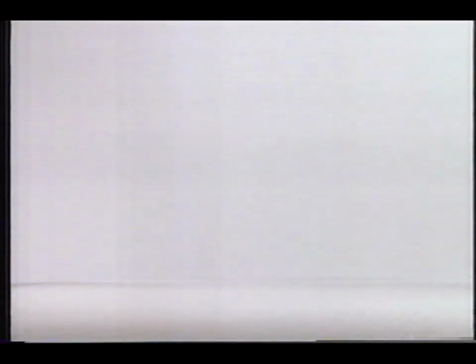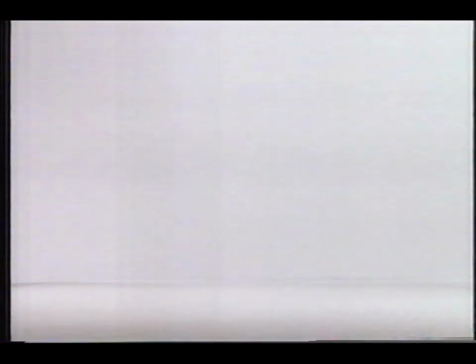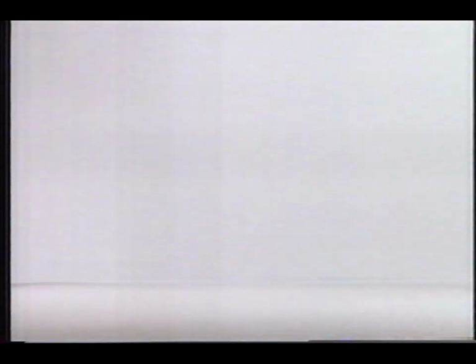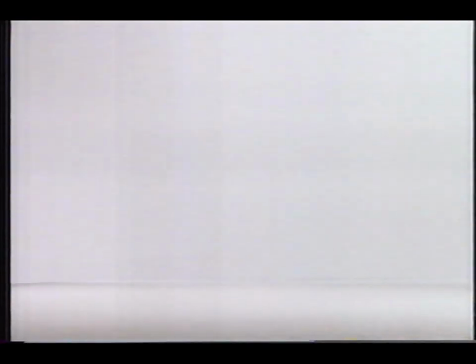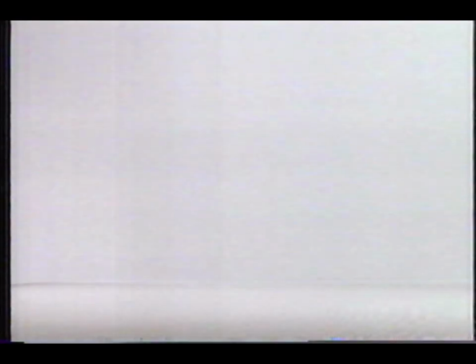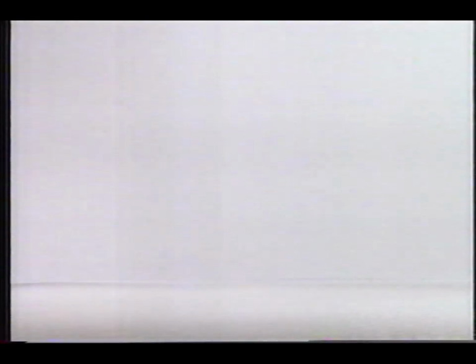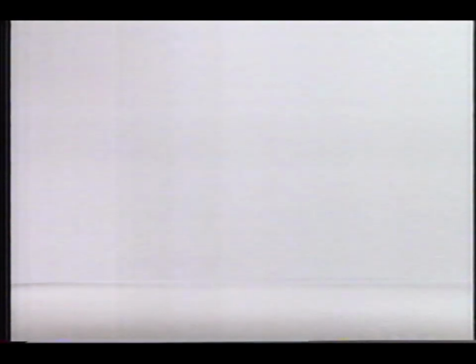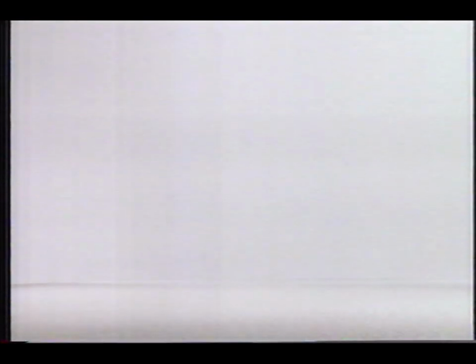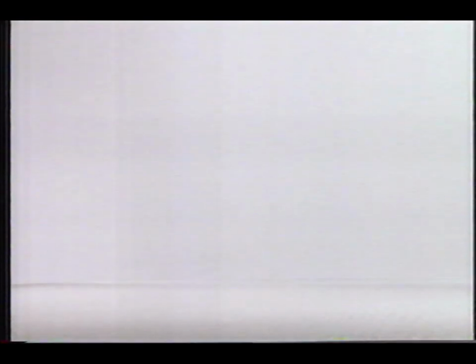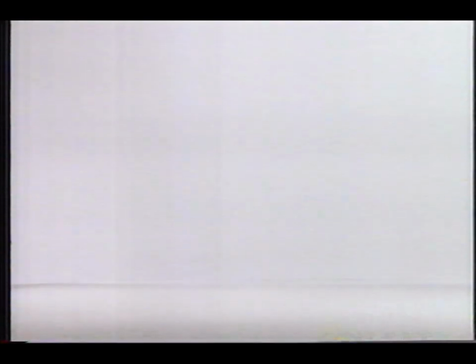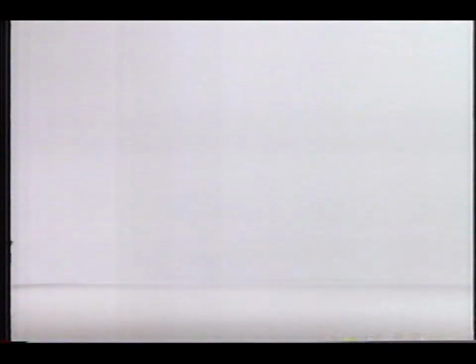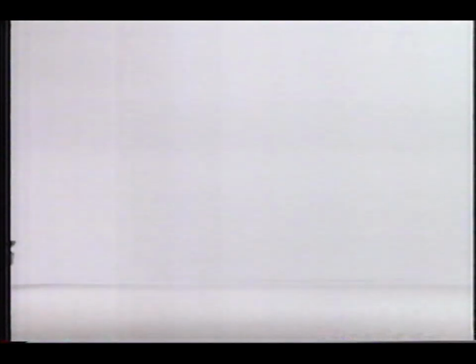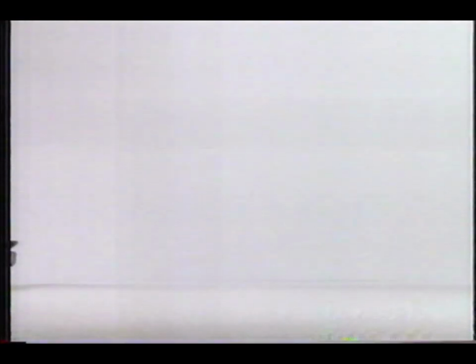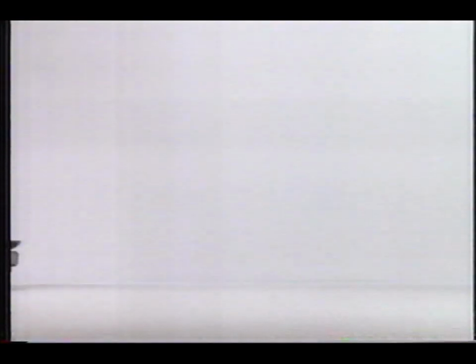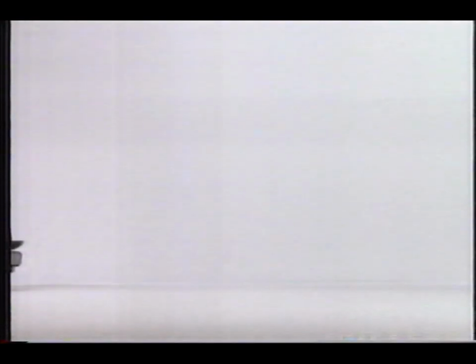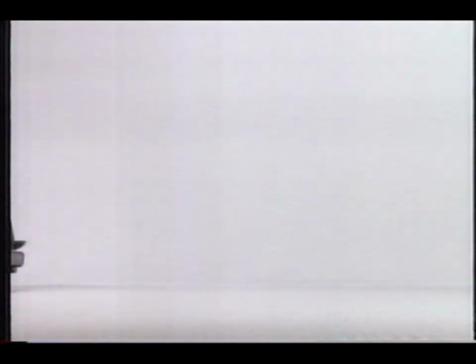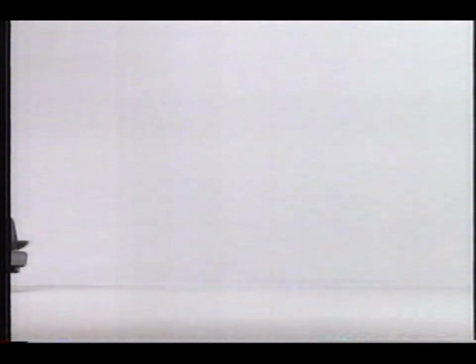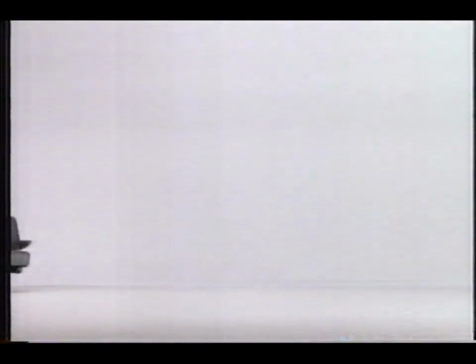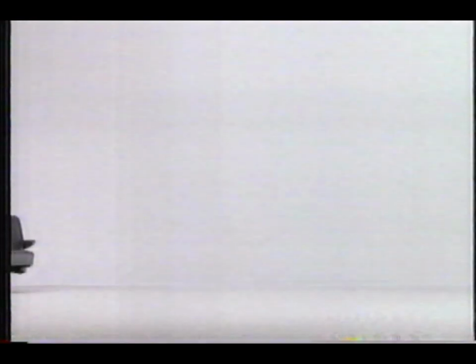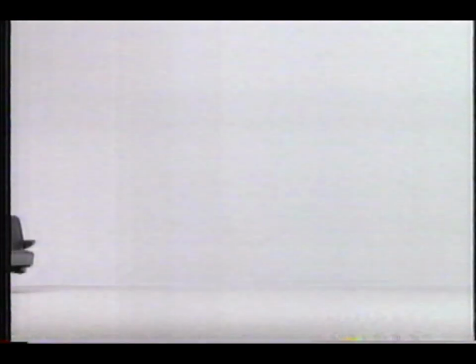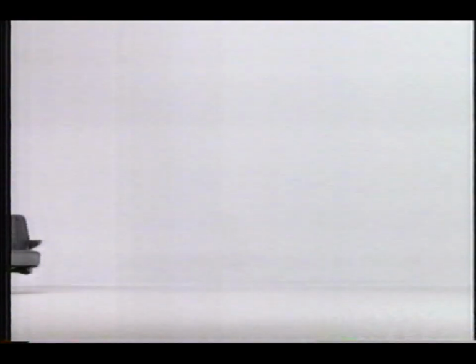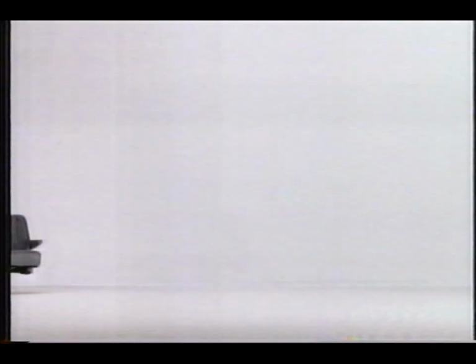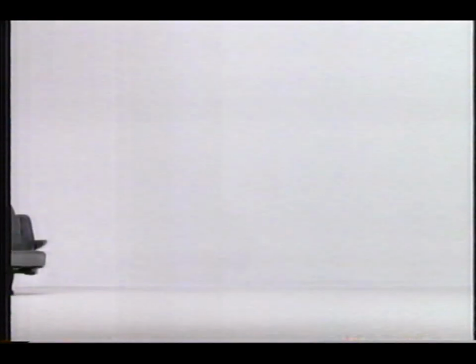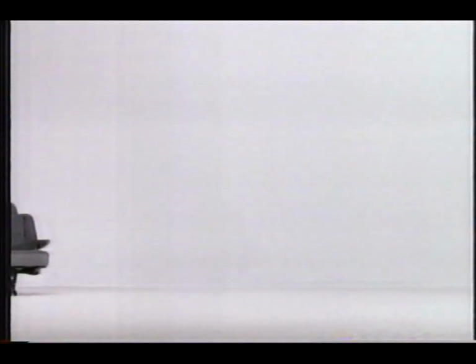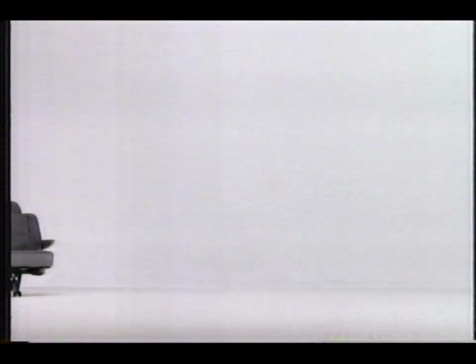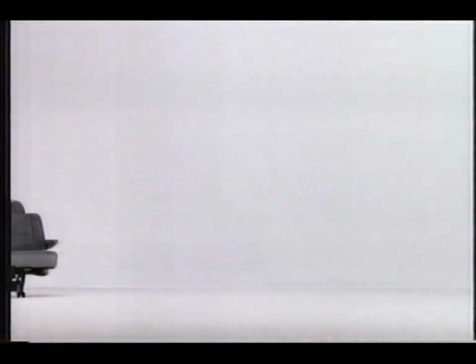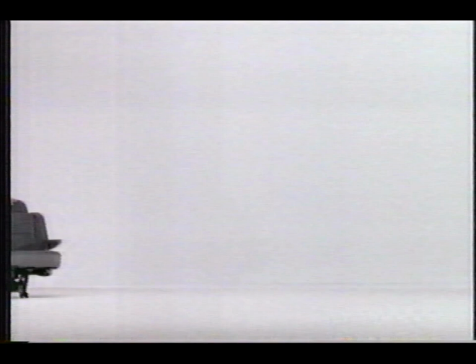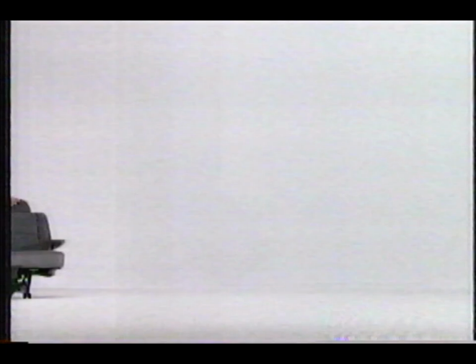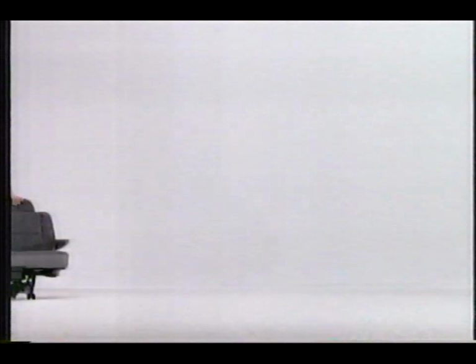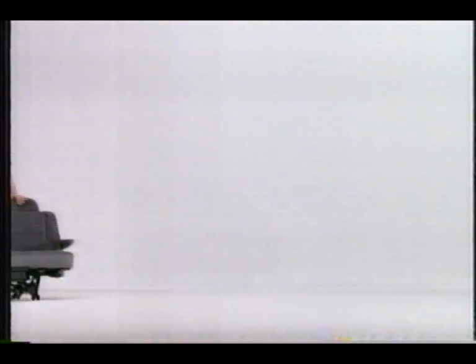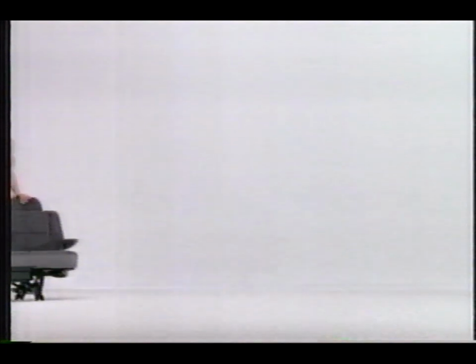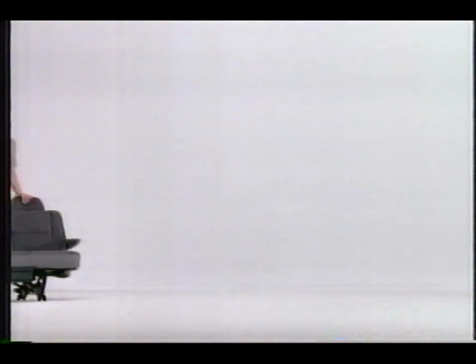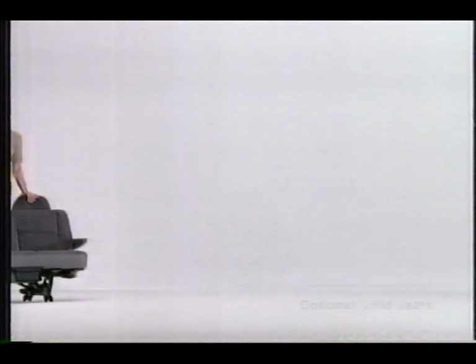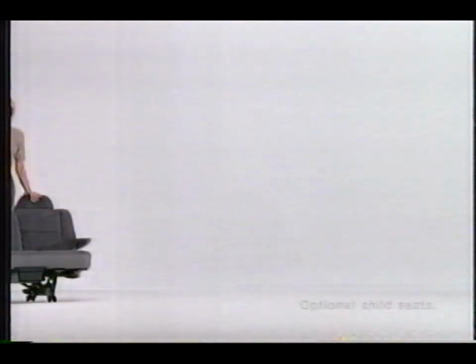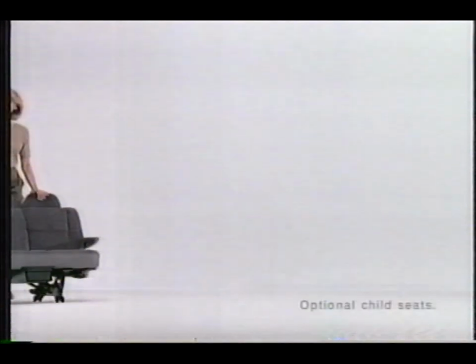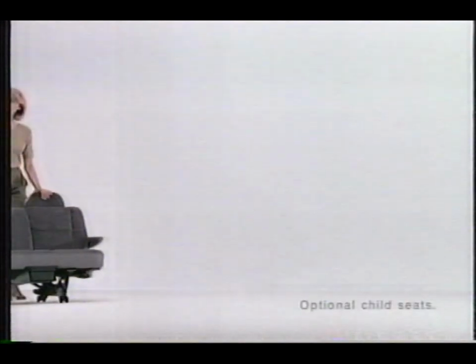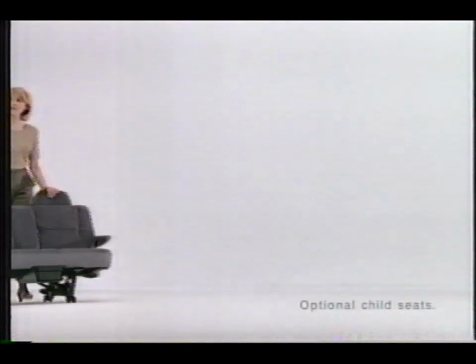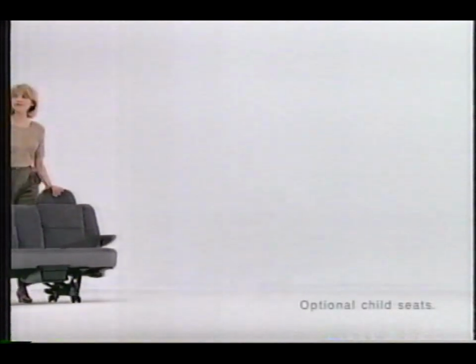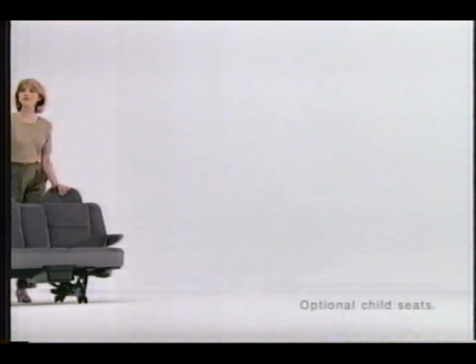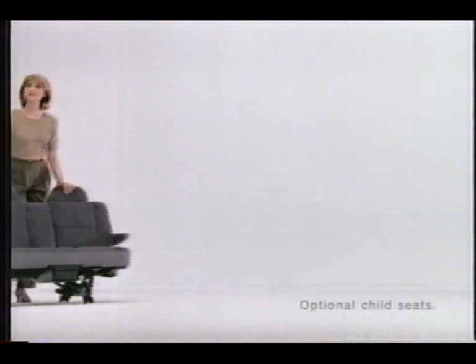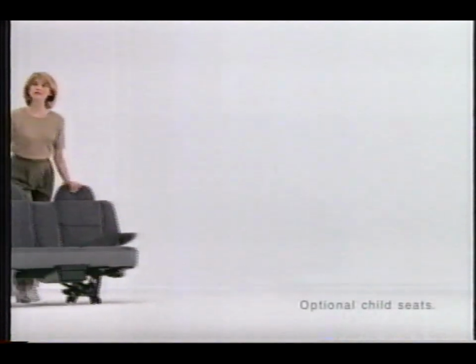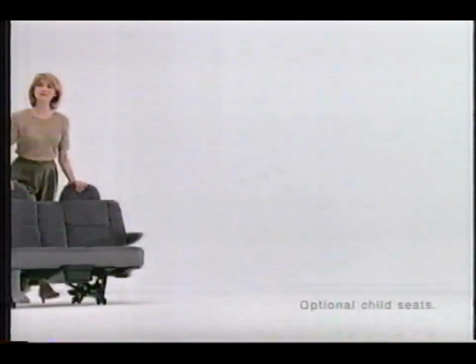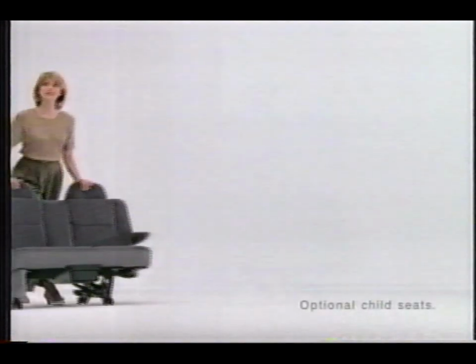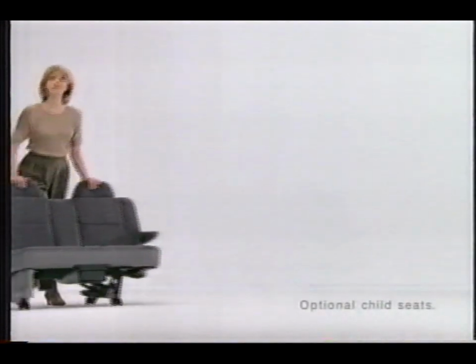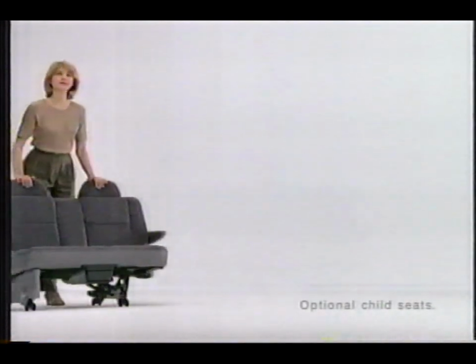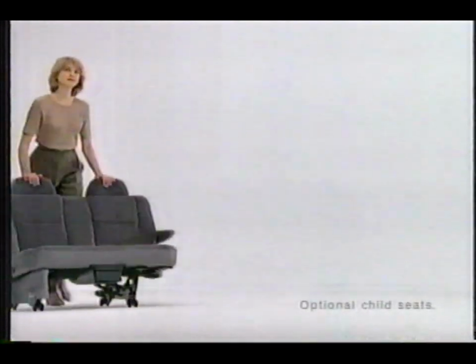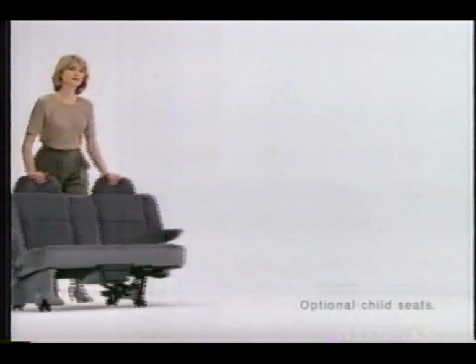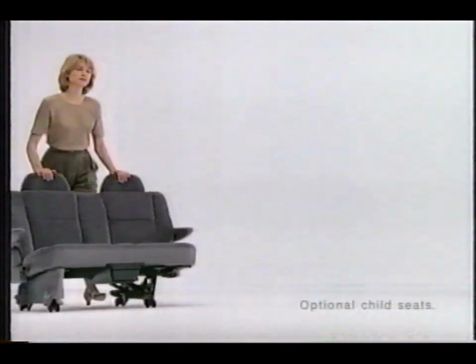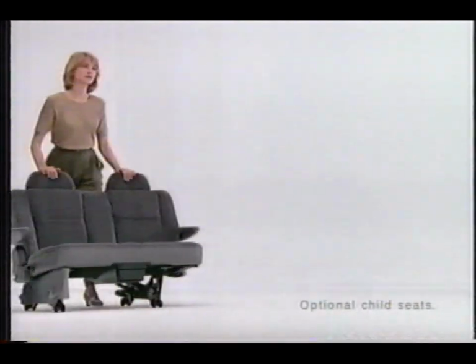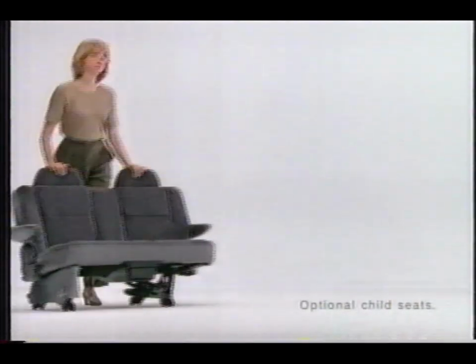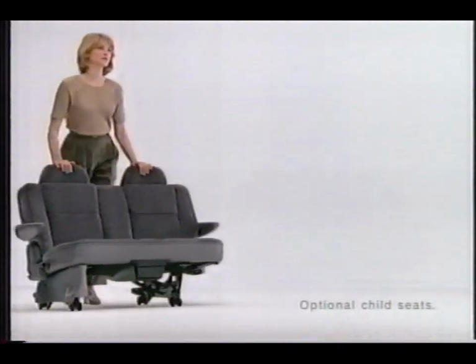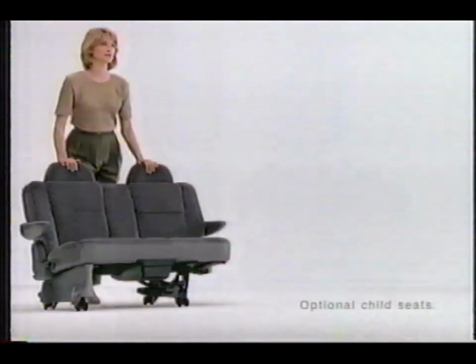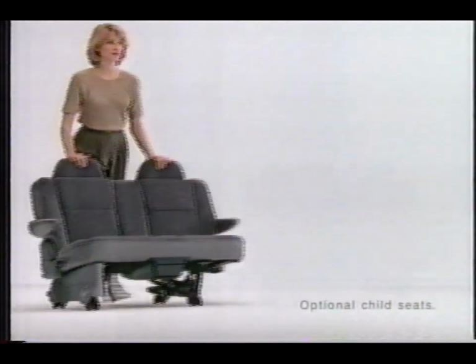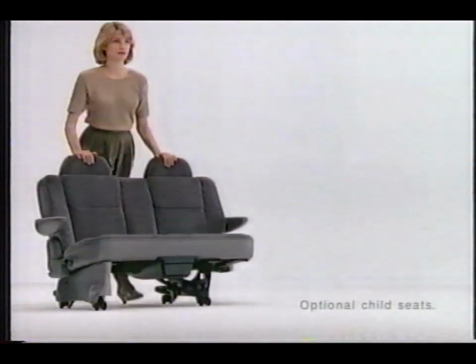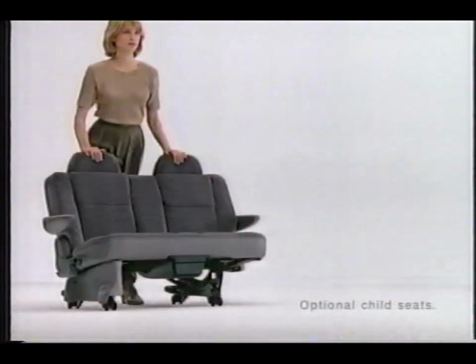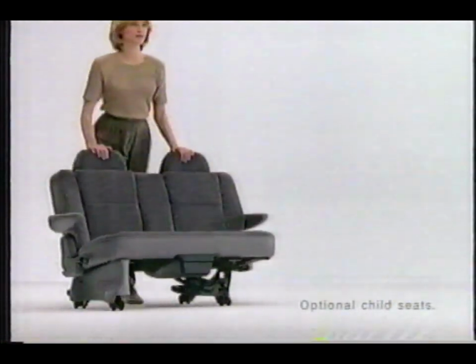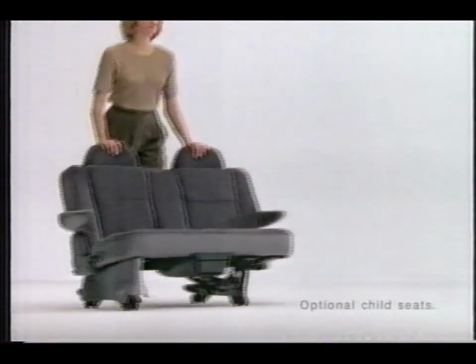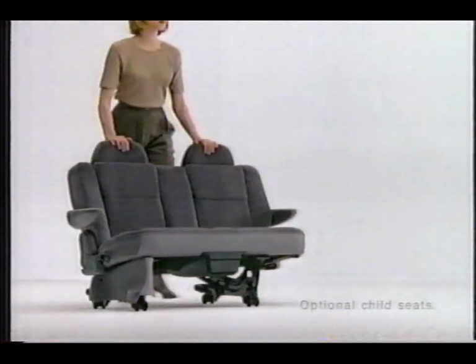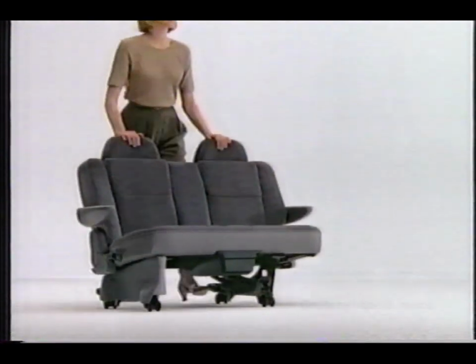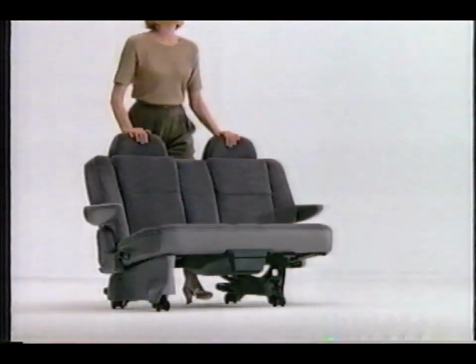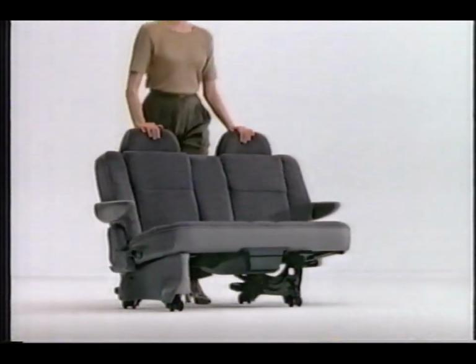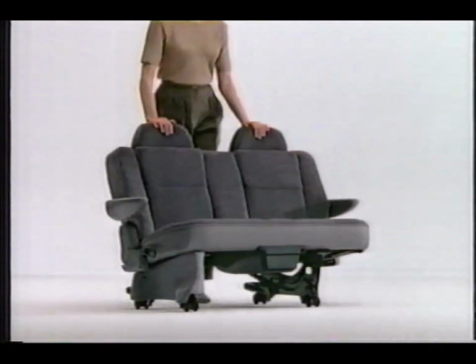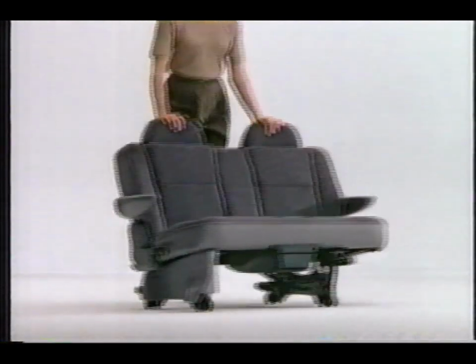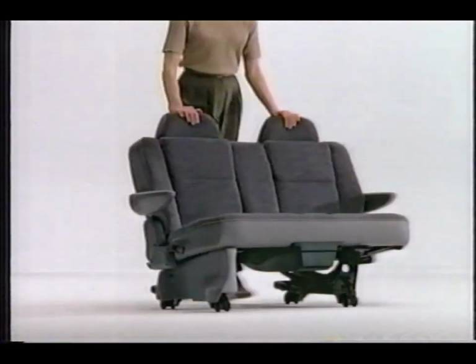First, we made Plymouth Grand Voyager seats more comfortable. Then we built in child safety seats for added convenience. Now, we put them on wheels.